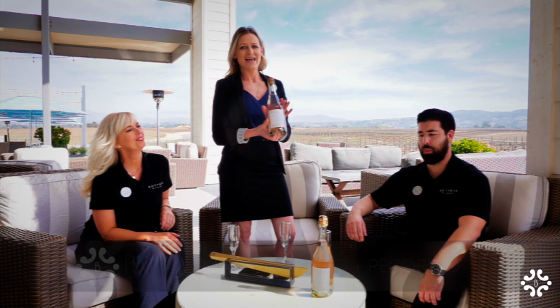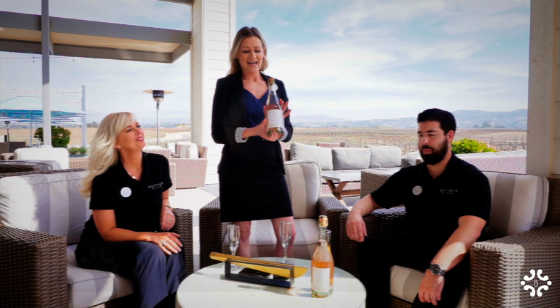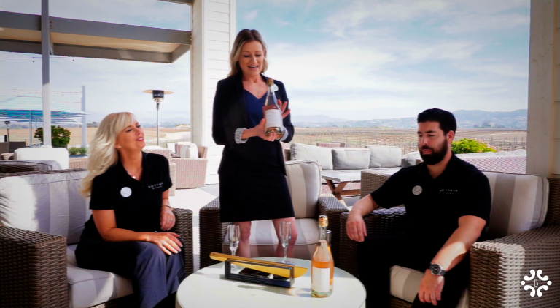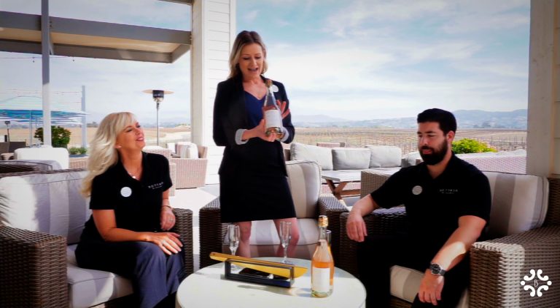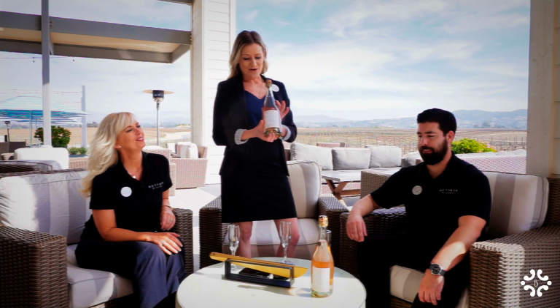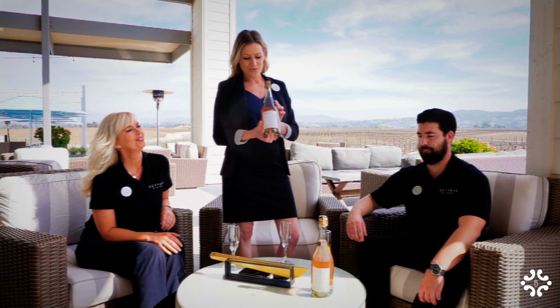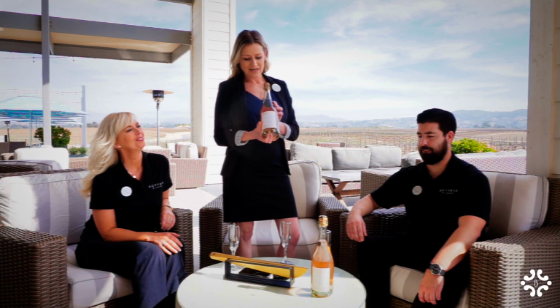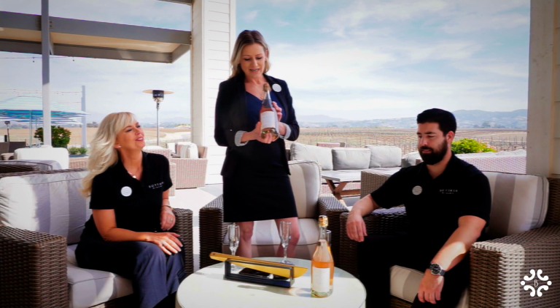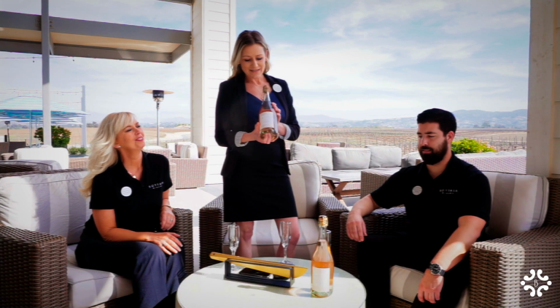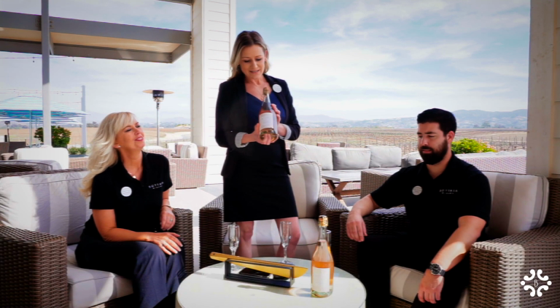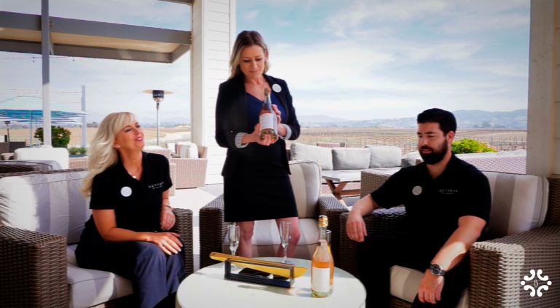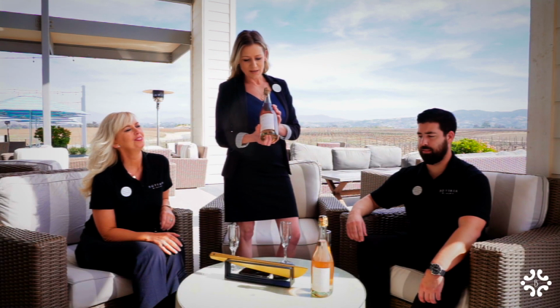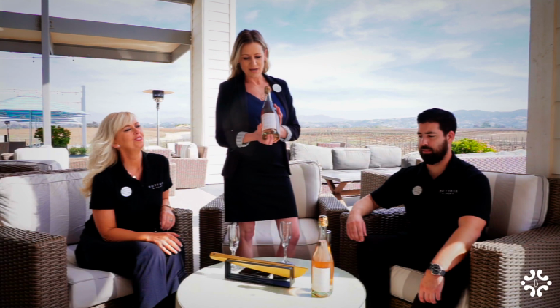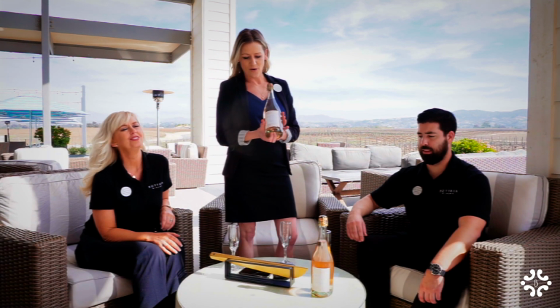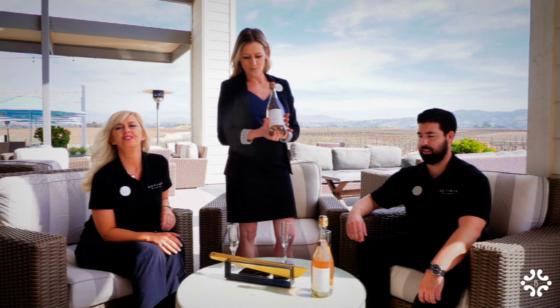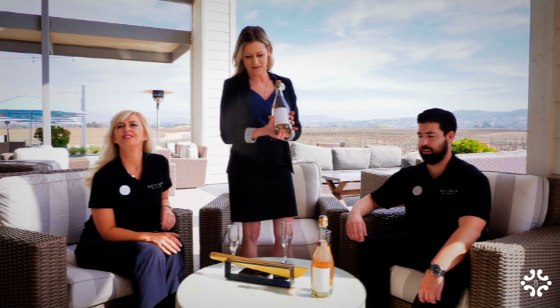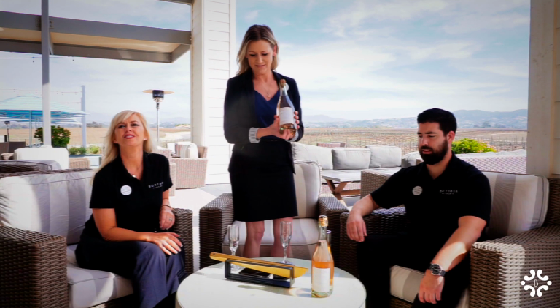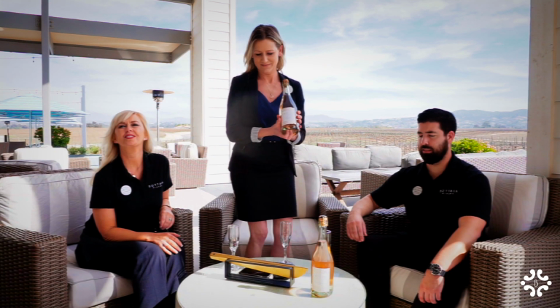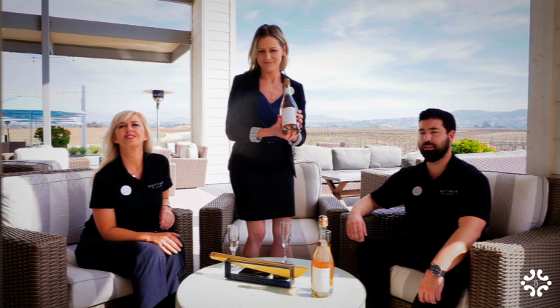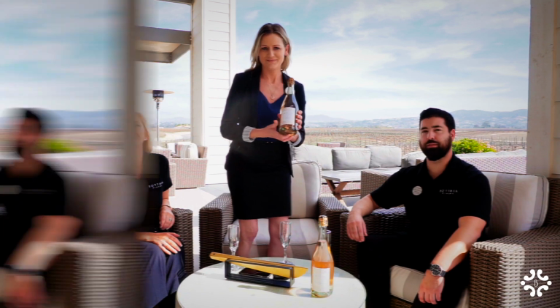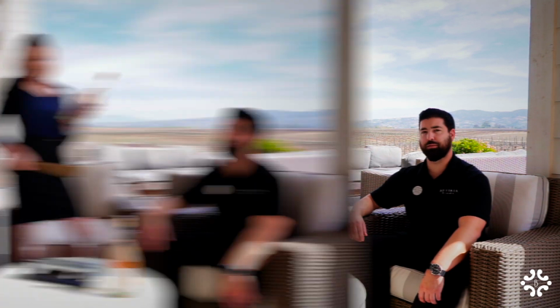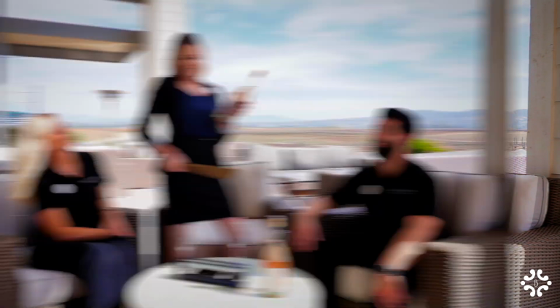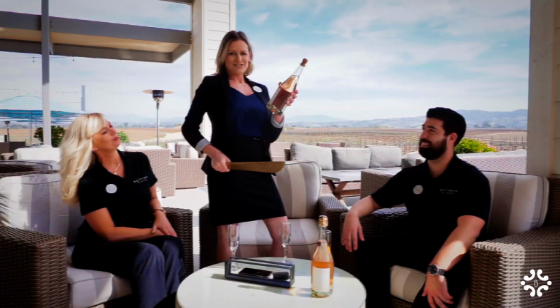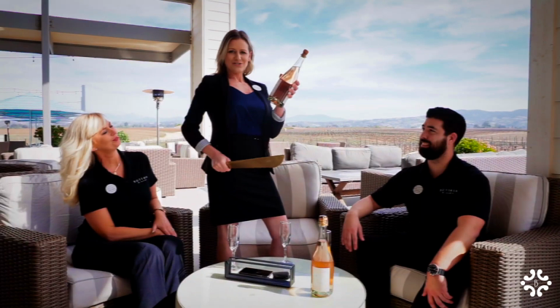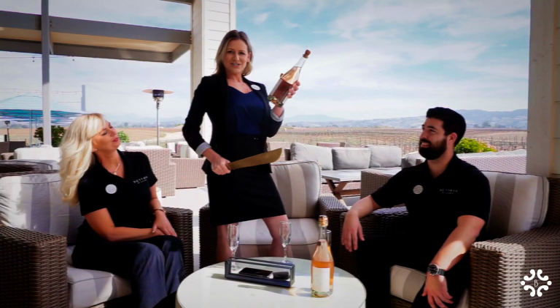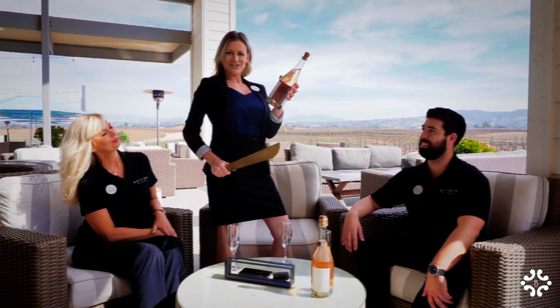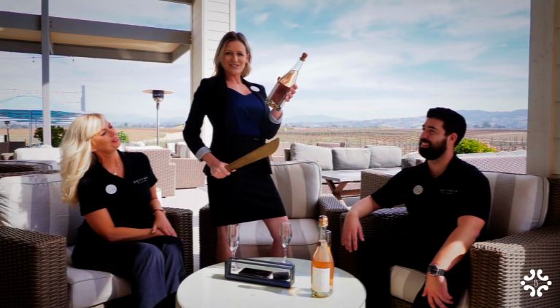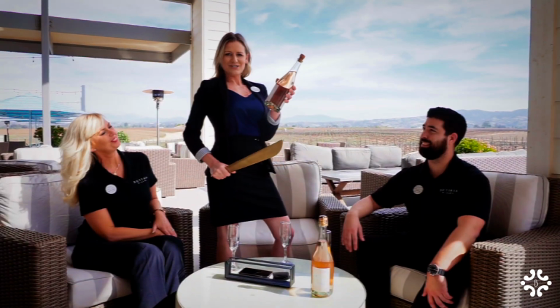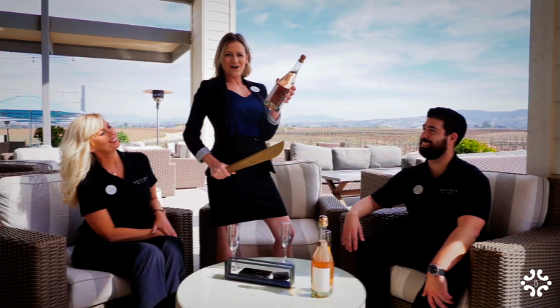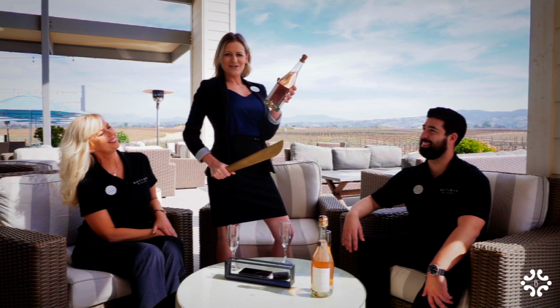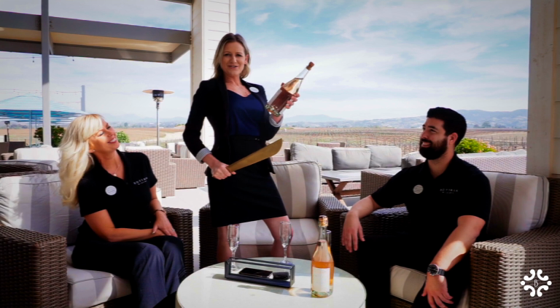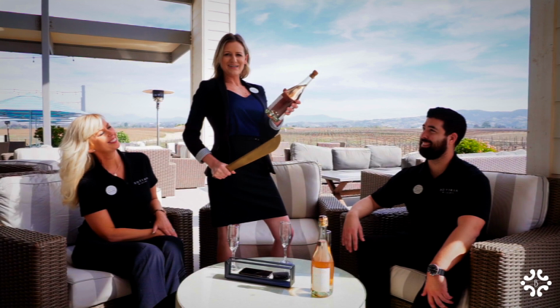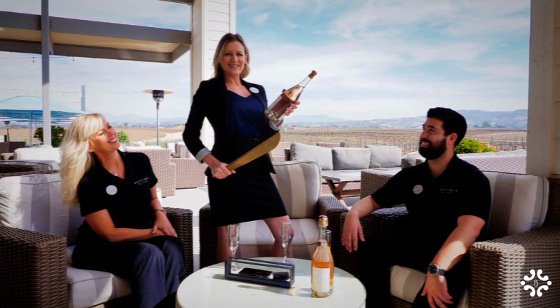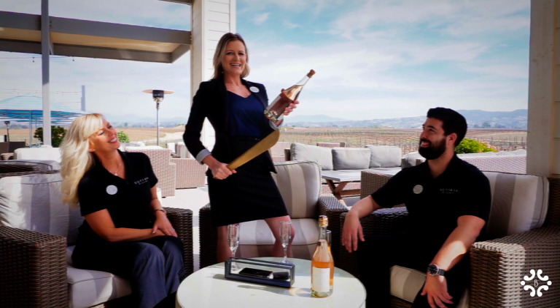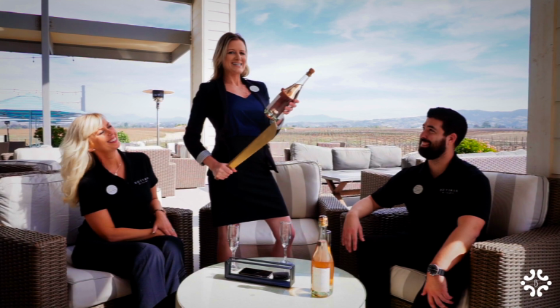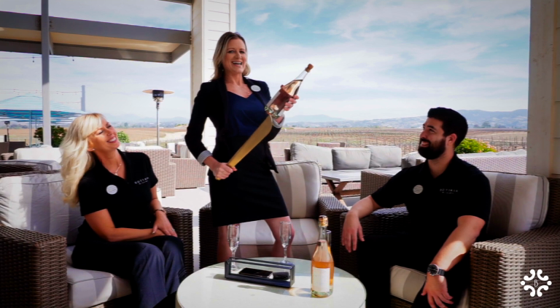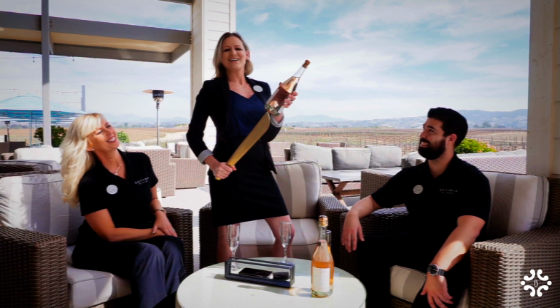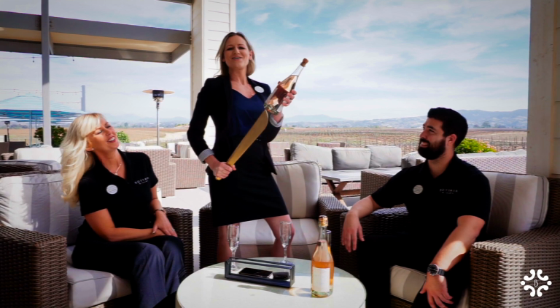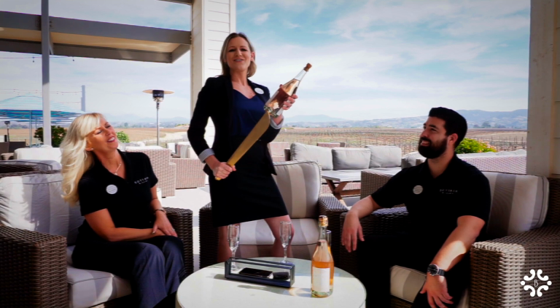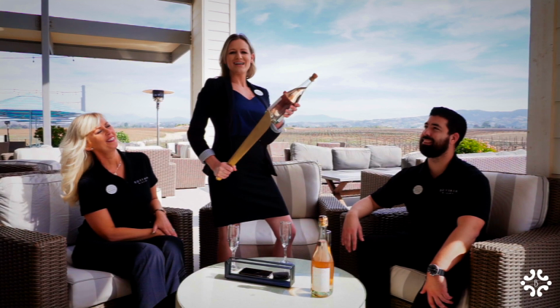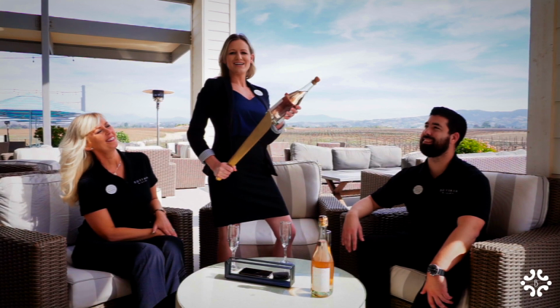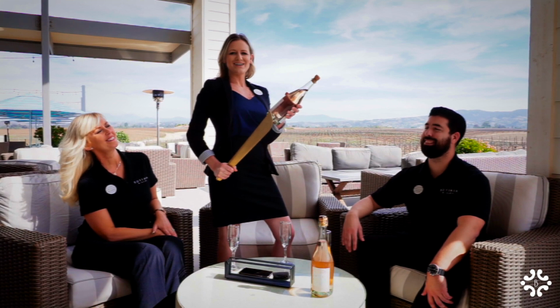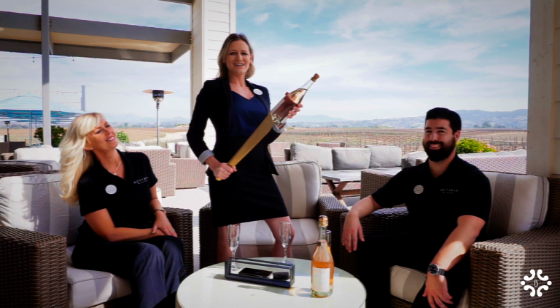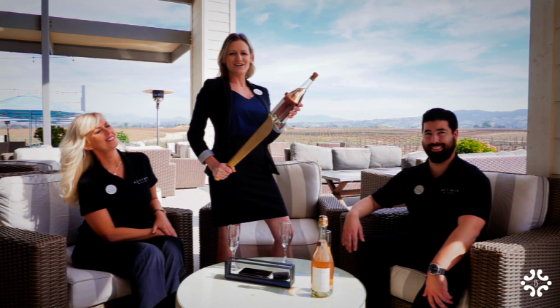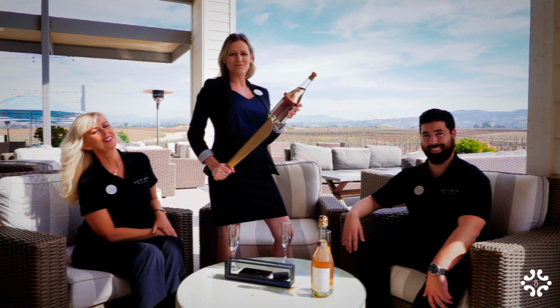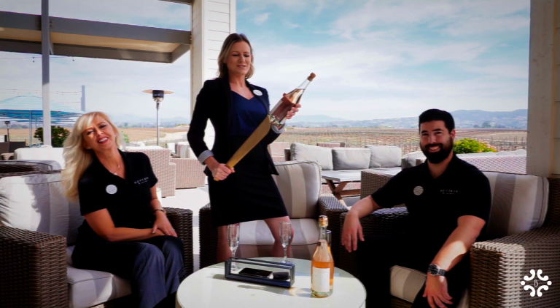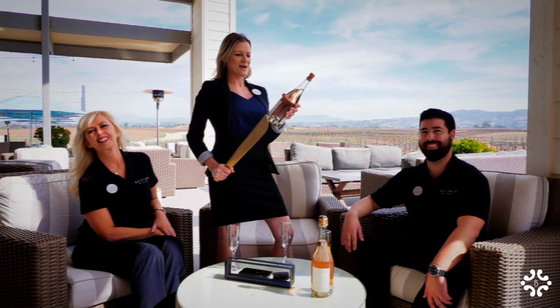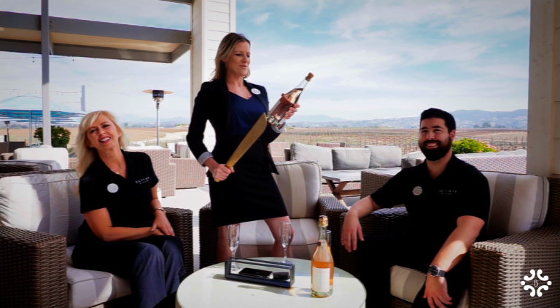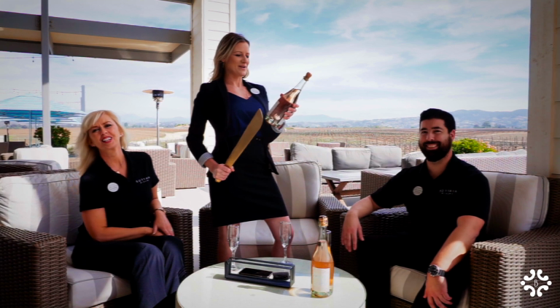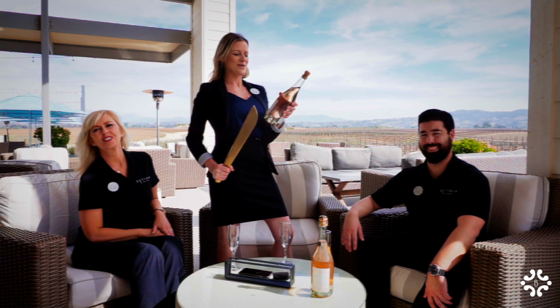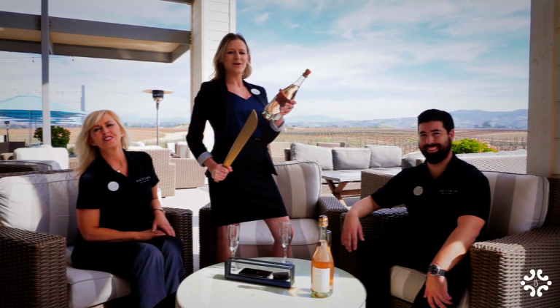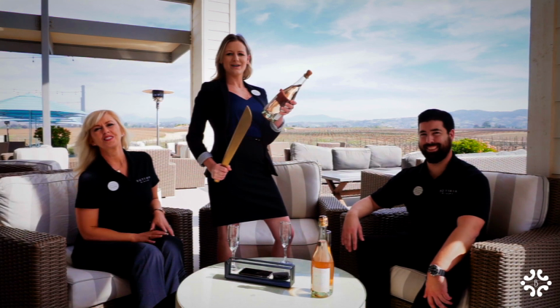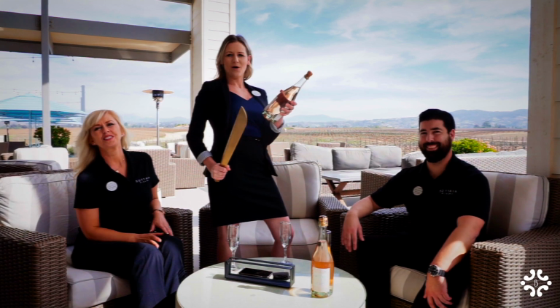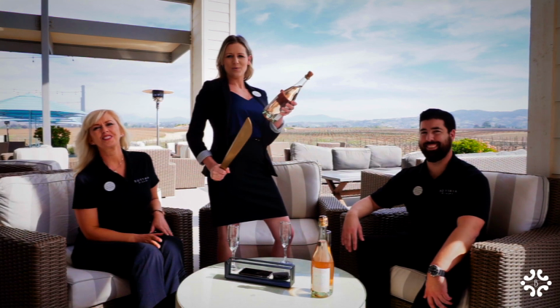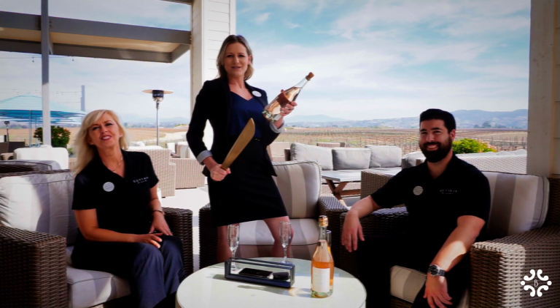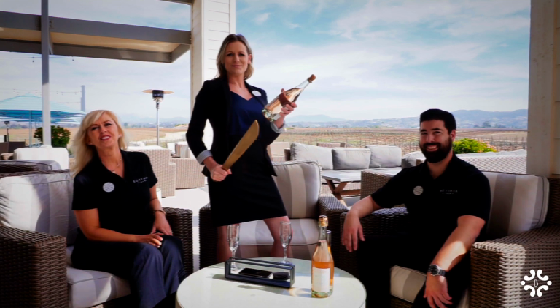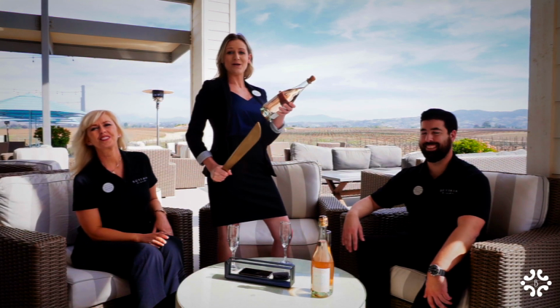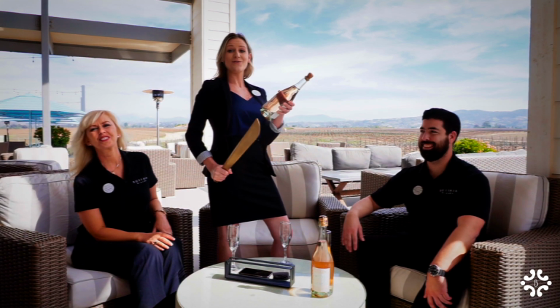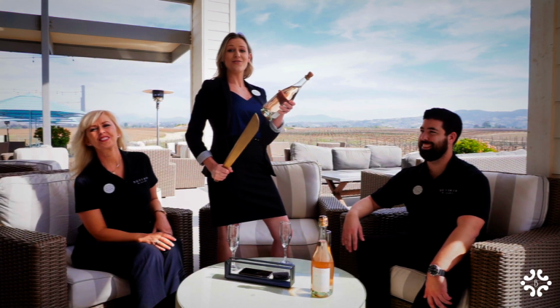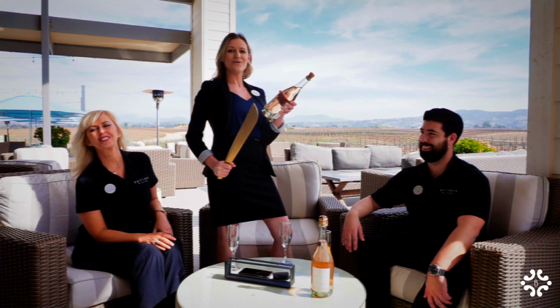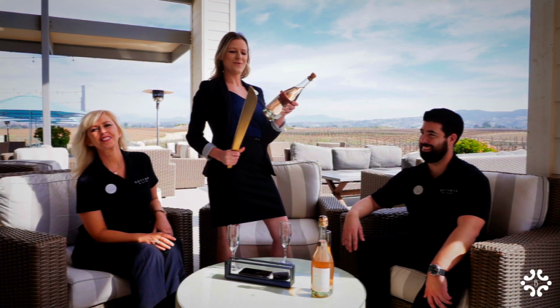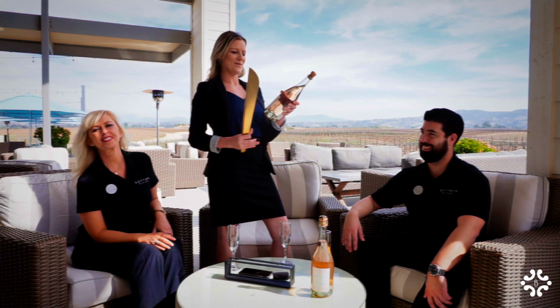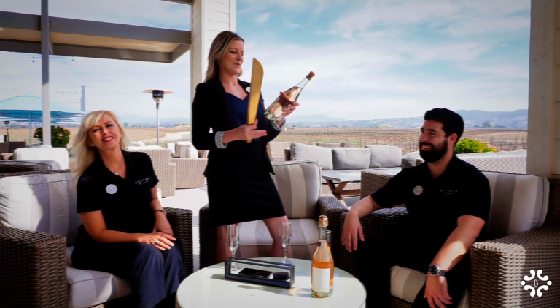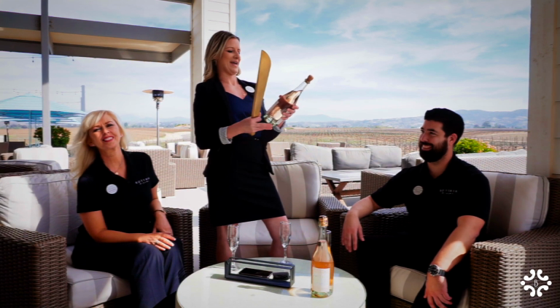Now we're going to get this baby open. Cheers to our new release and a great year here at Bottaia Winery. We're going to open this bottle the right way.